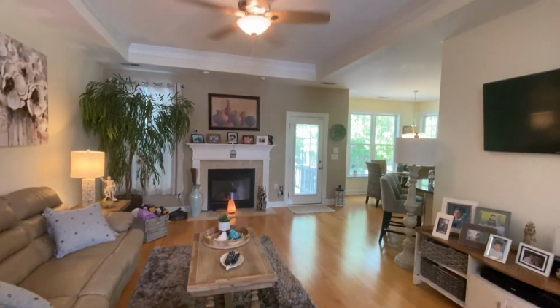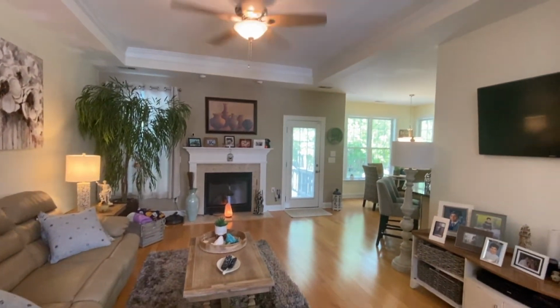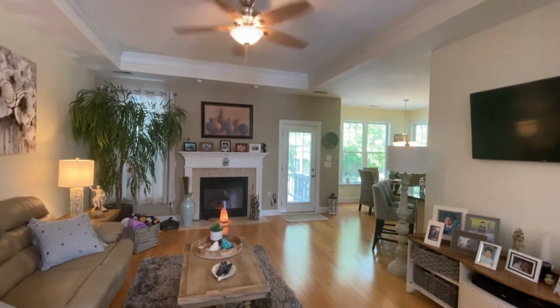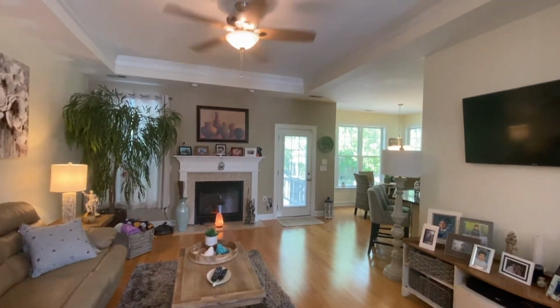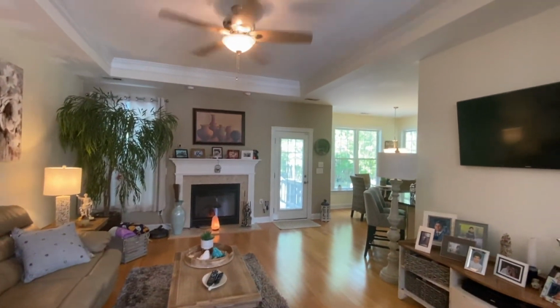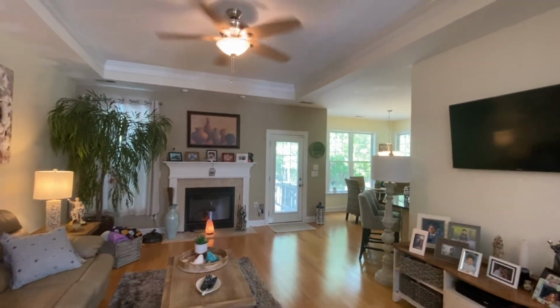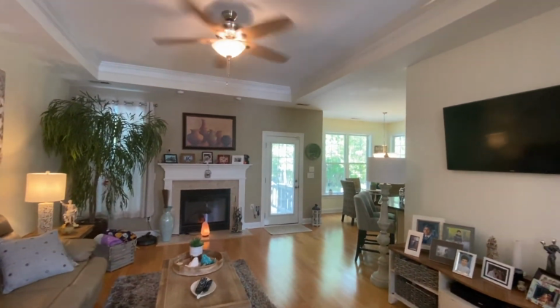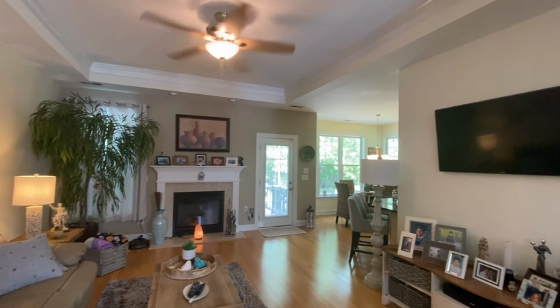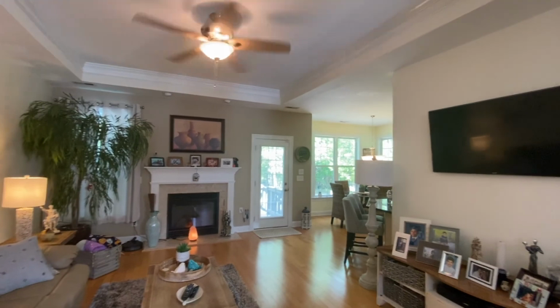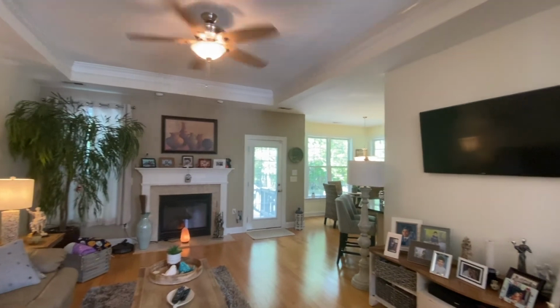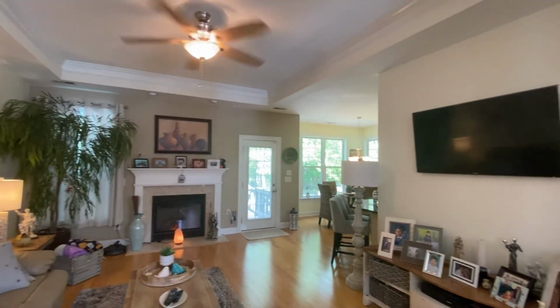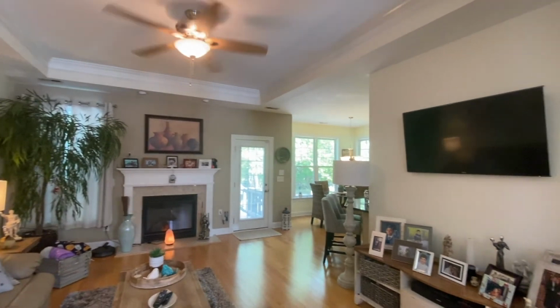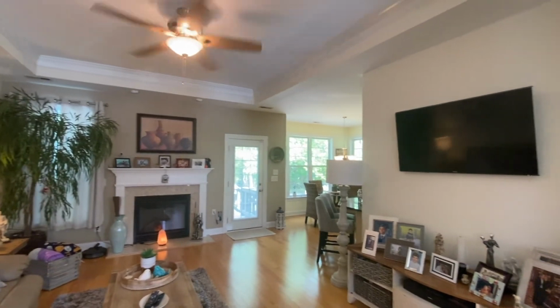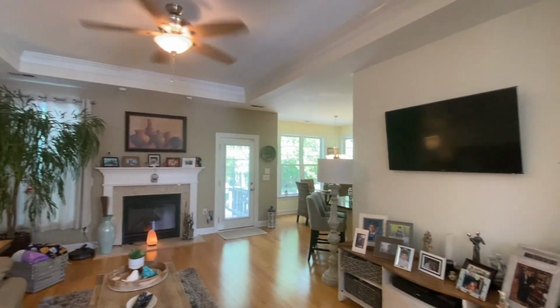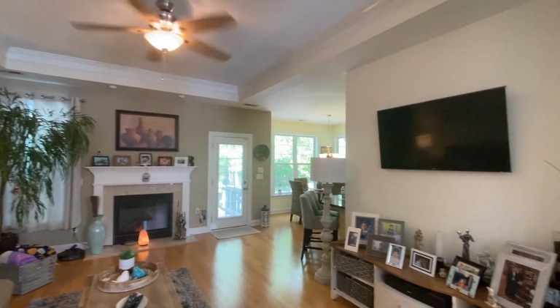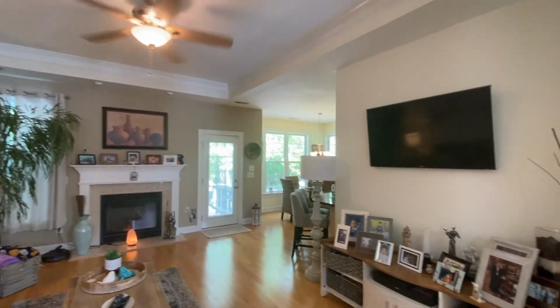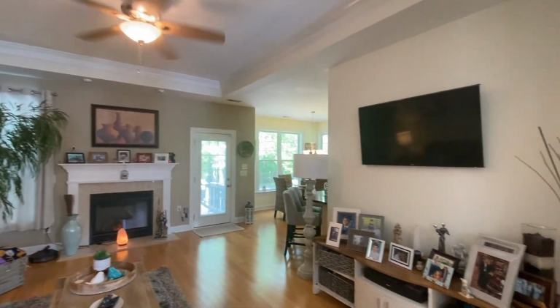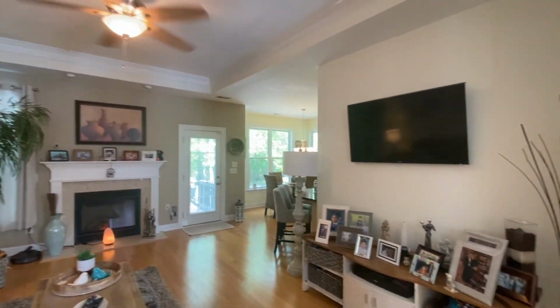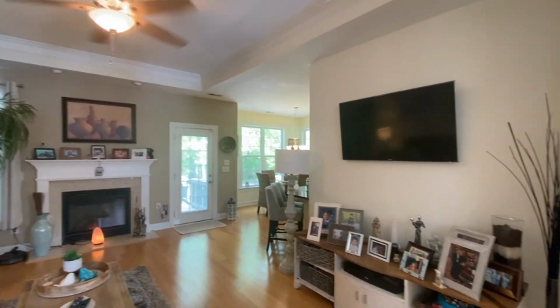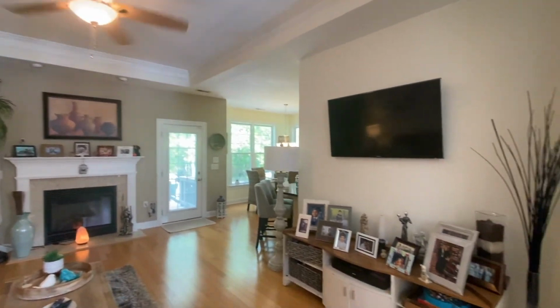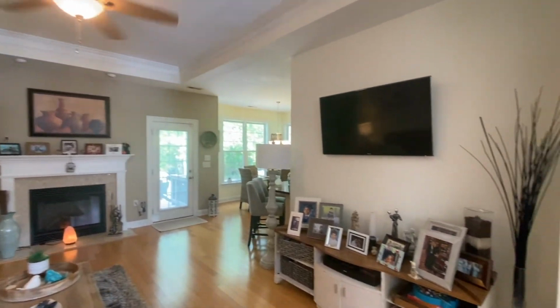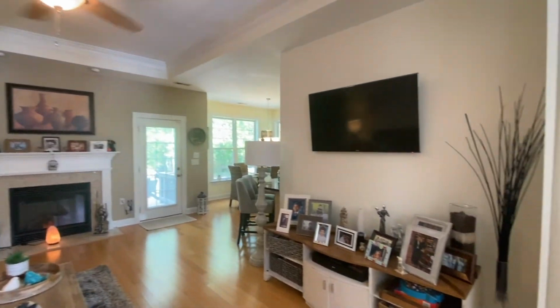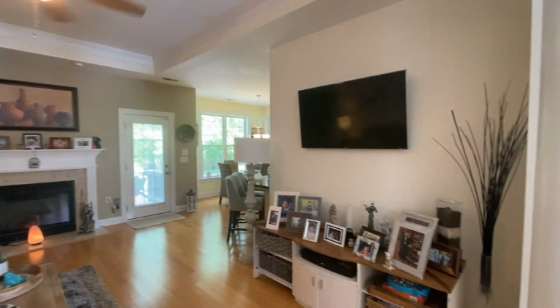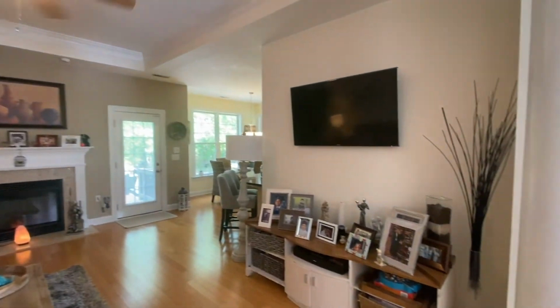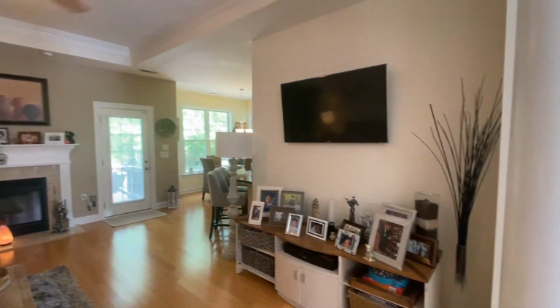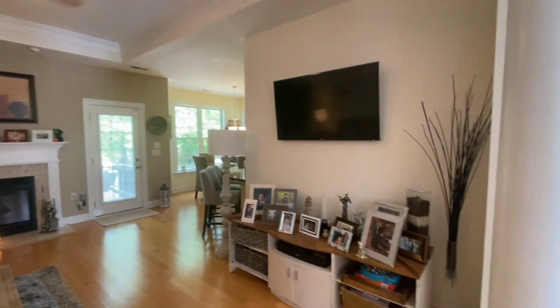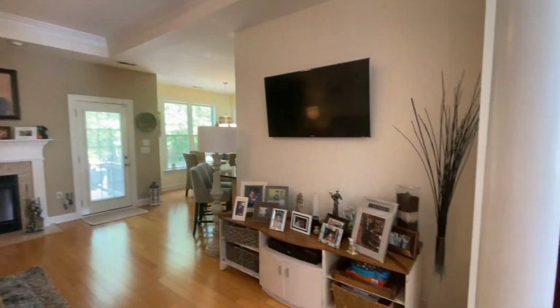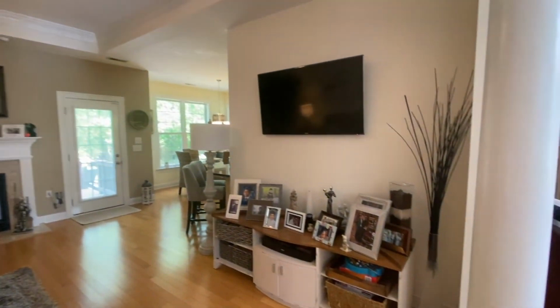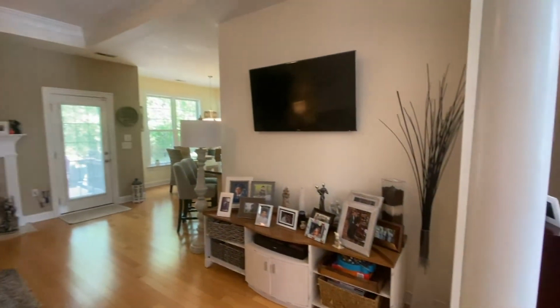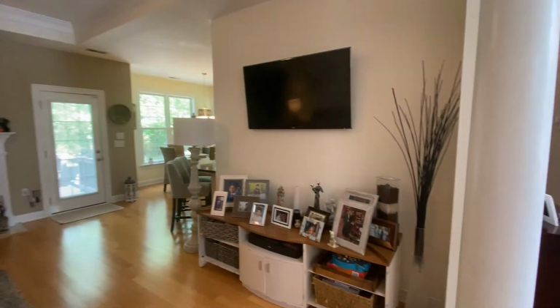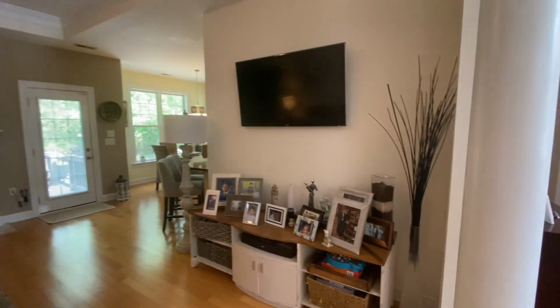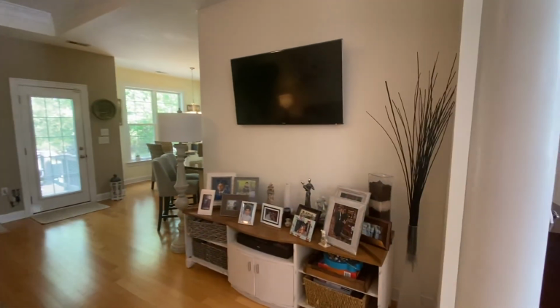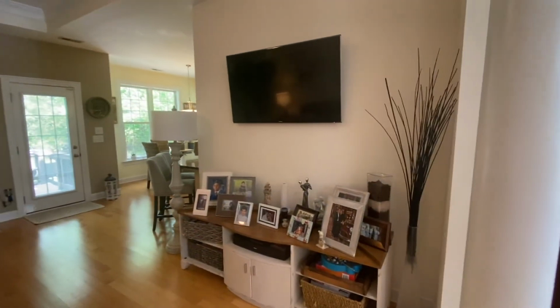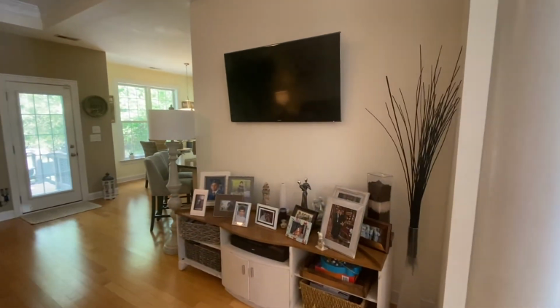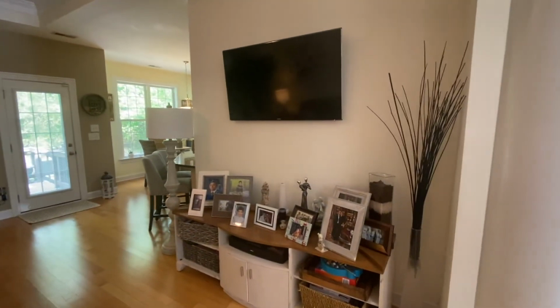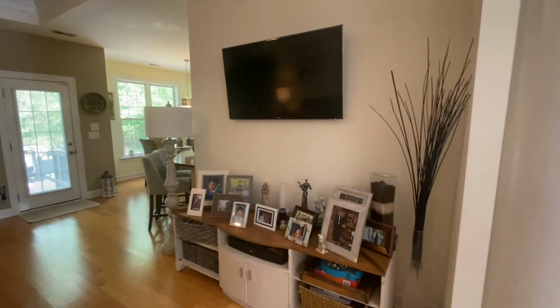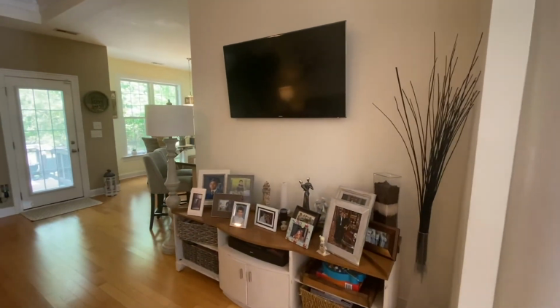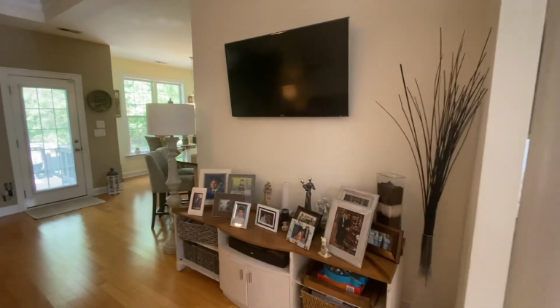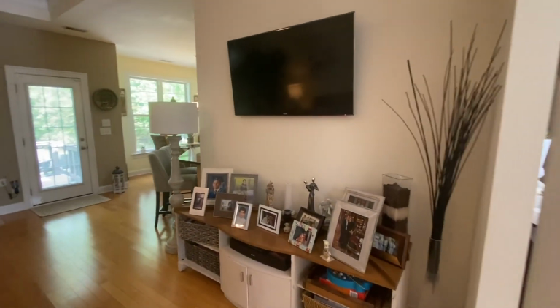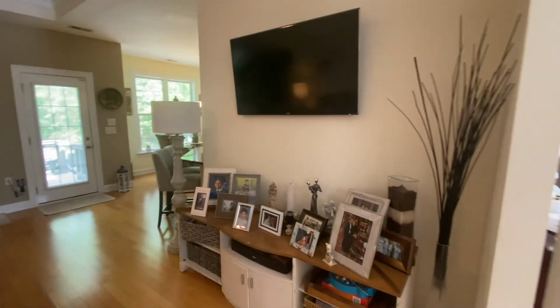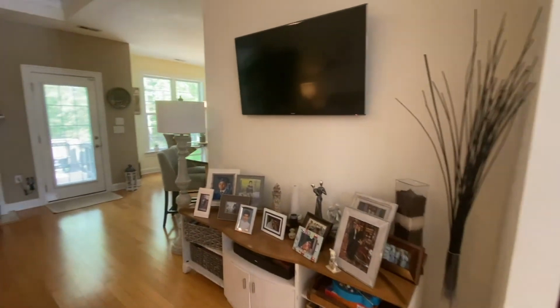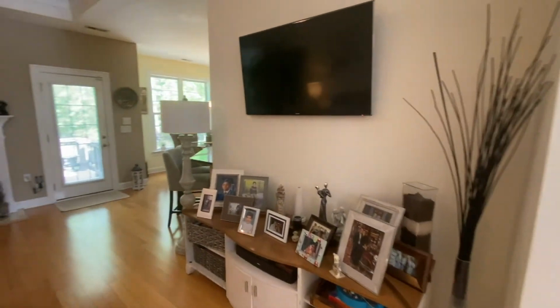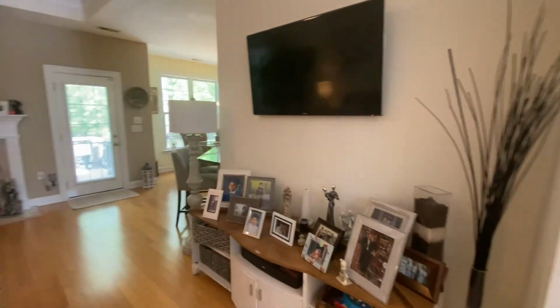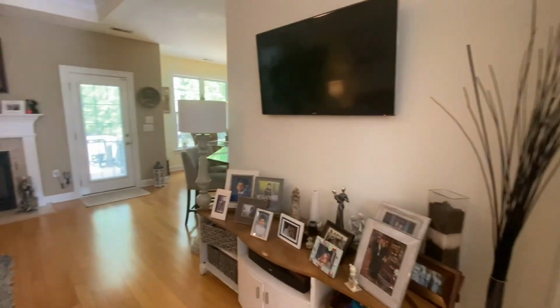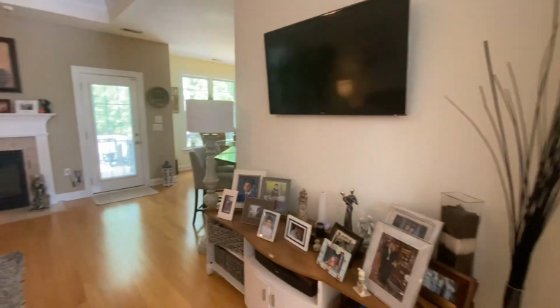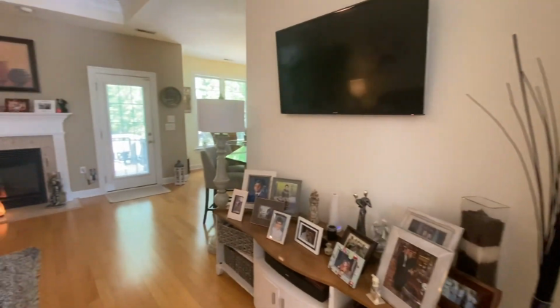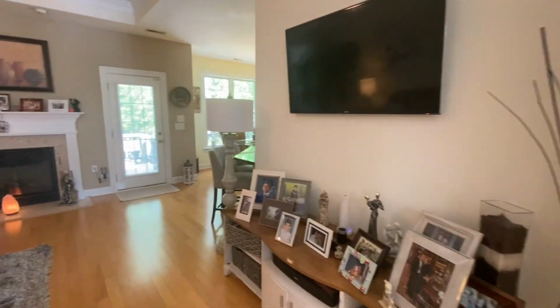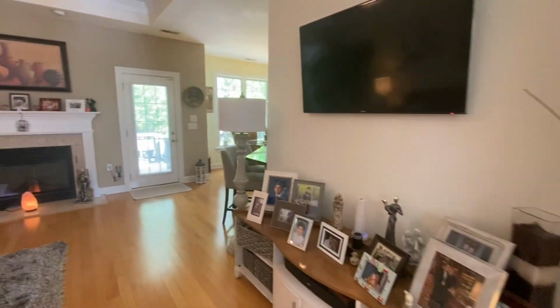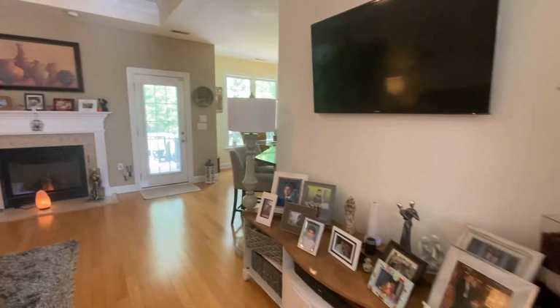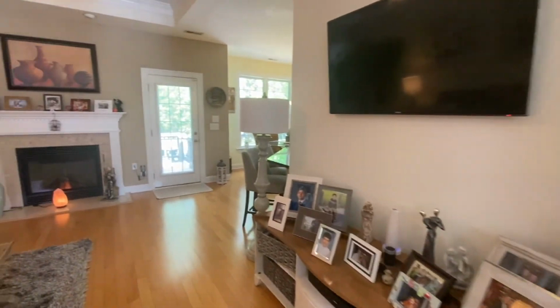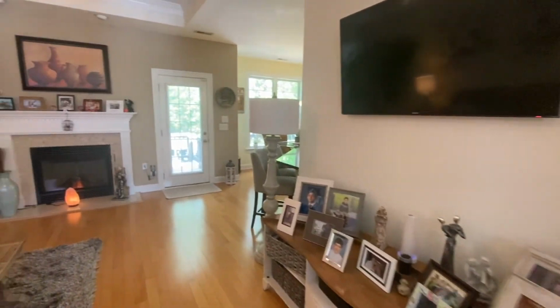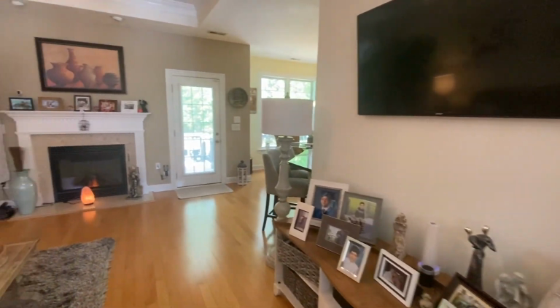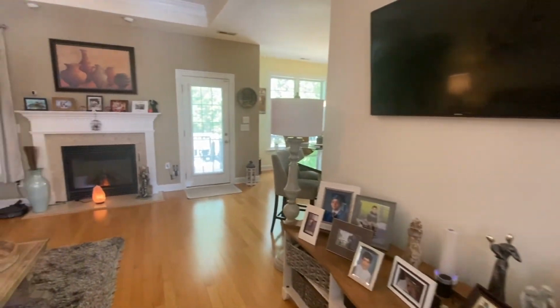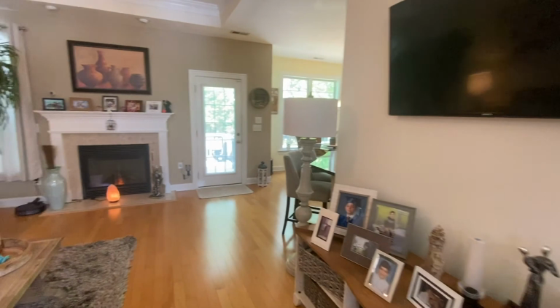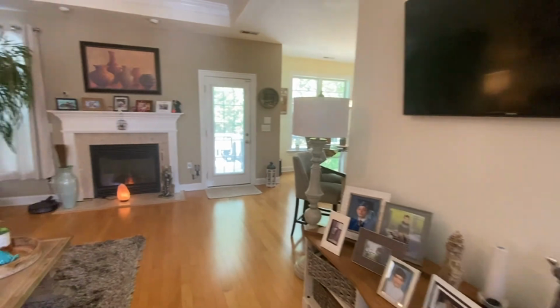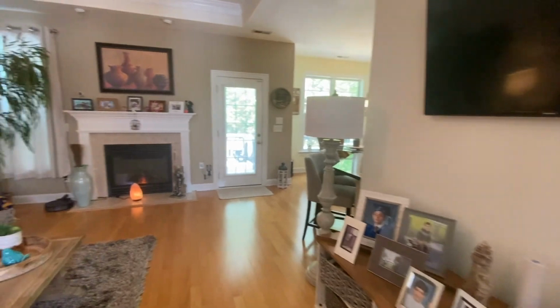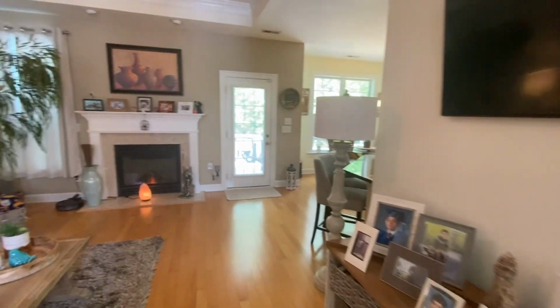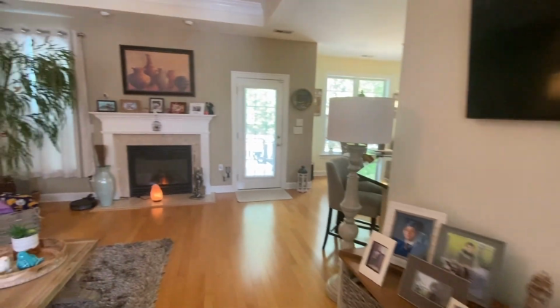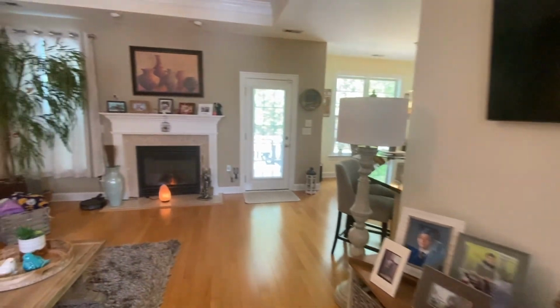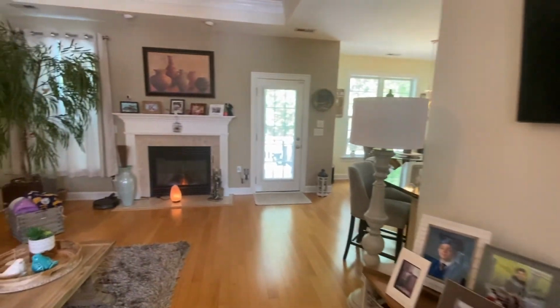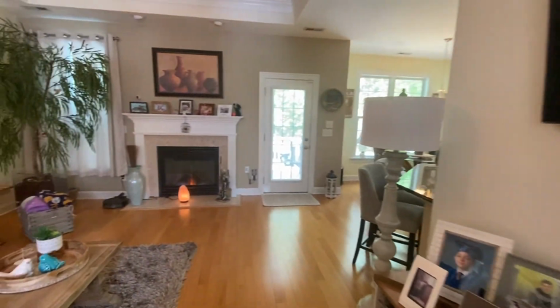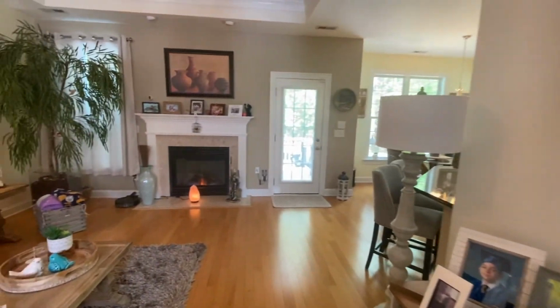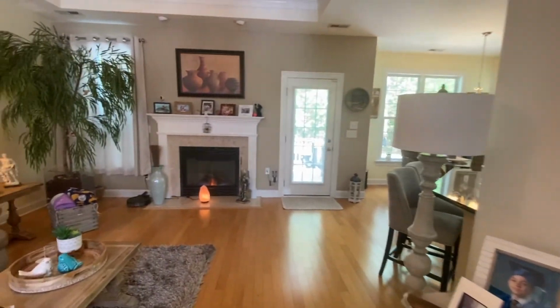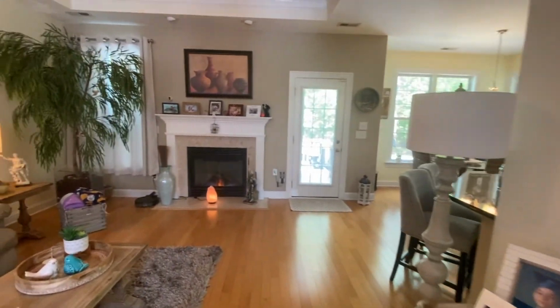In the living room you'll notice a detailed tray ceiling with a cozy fireplace and access to the back deck.